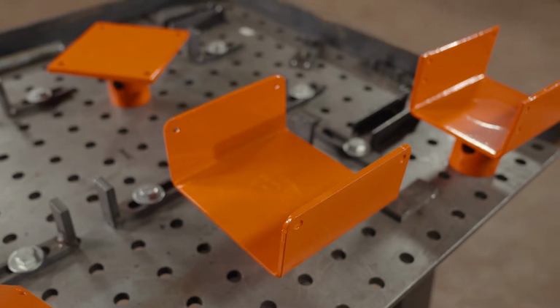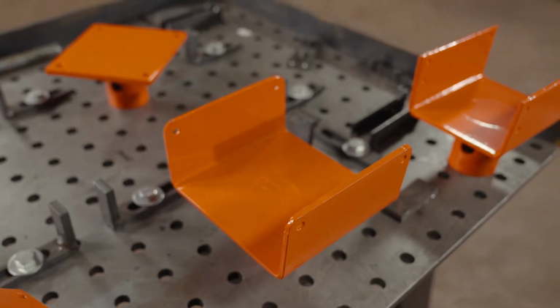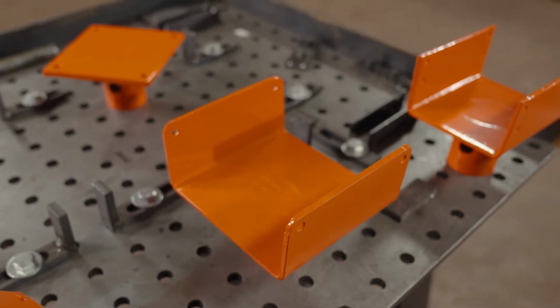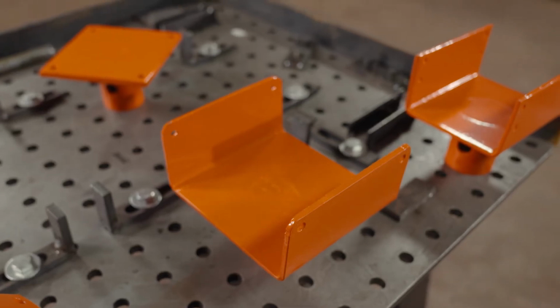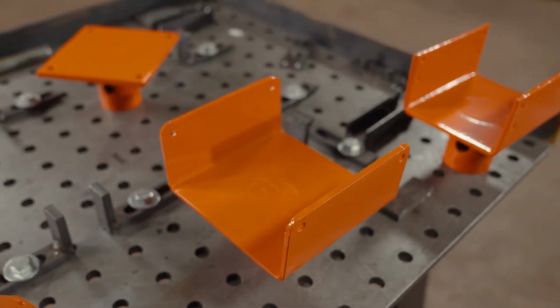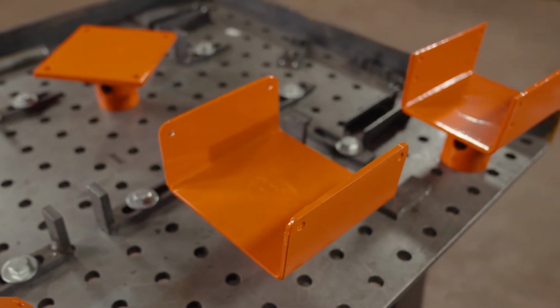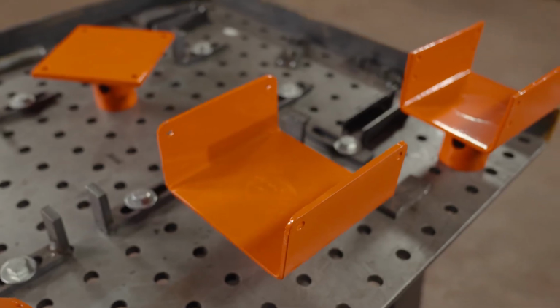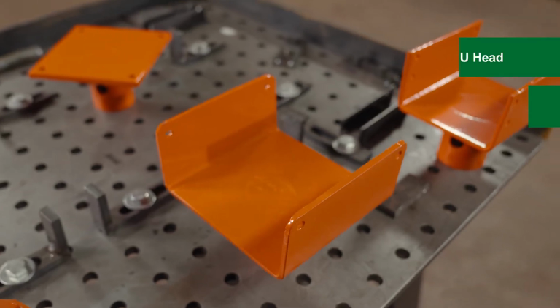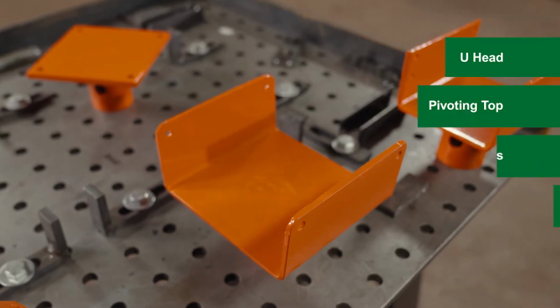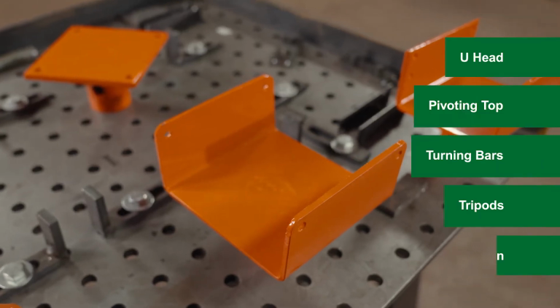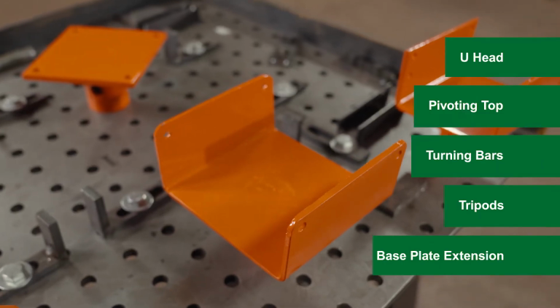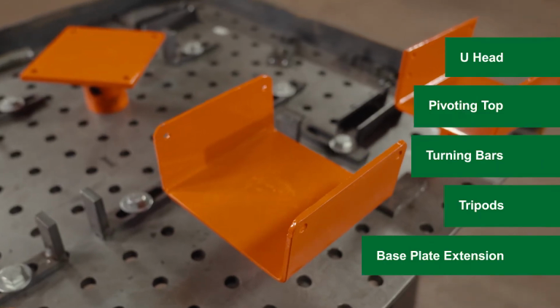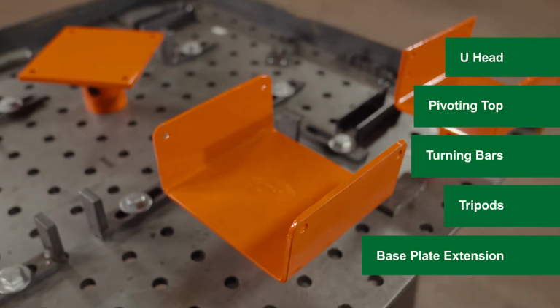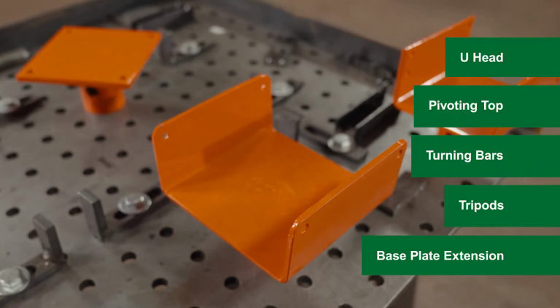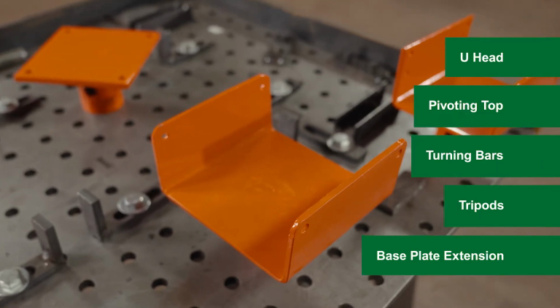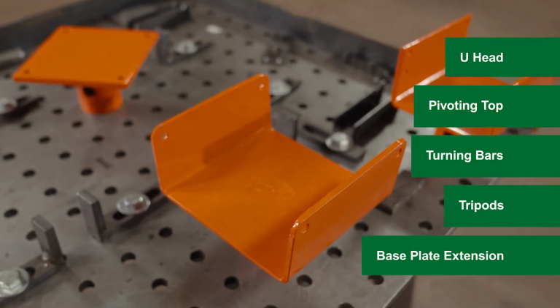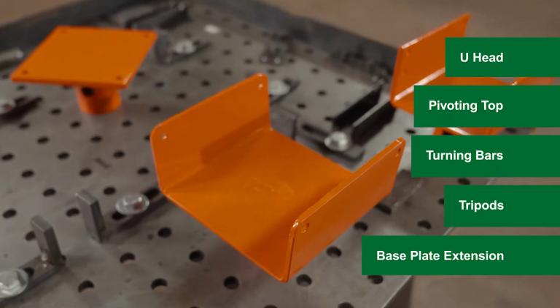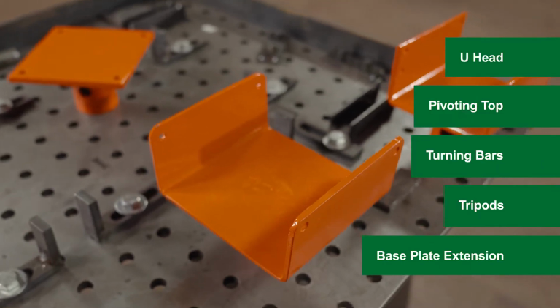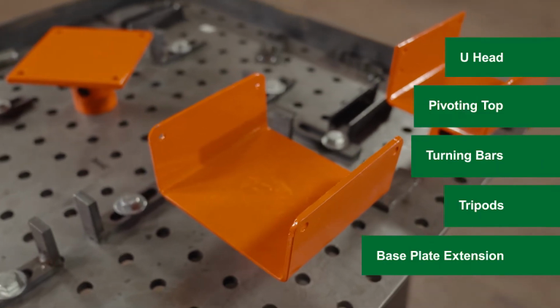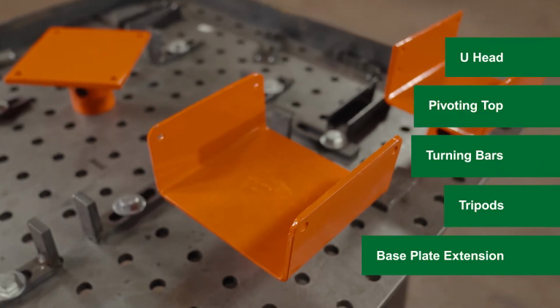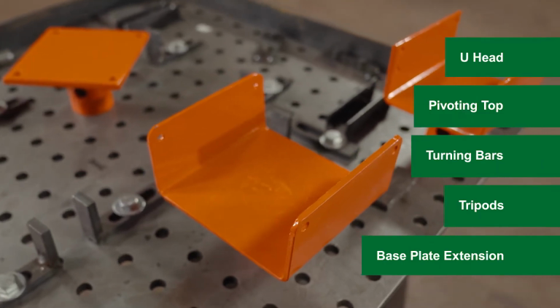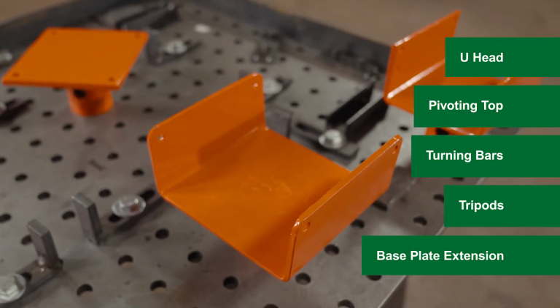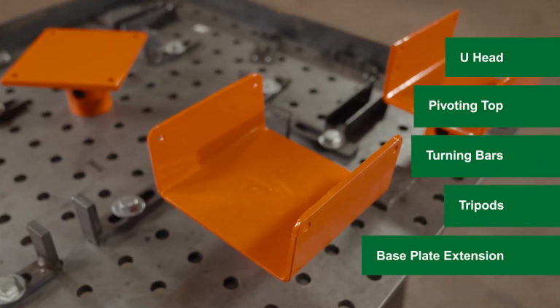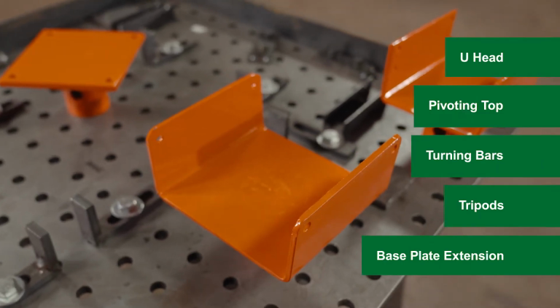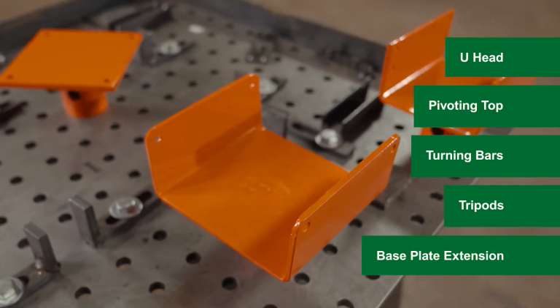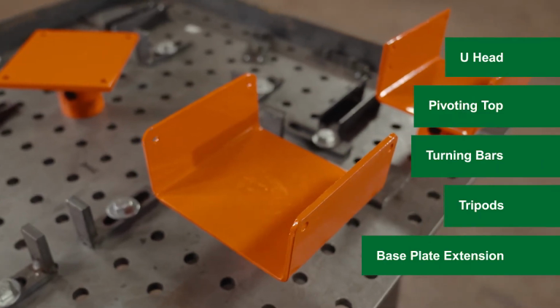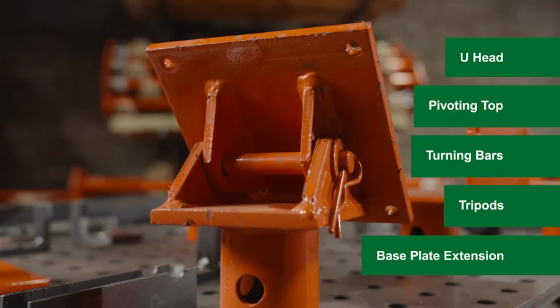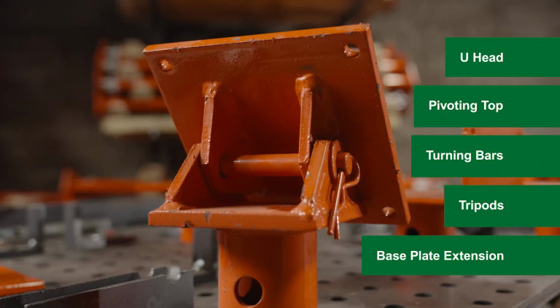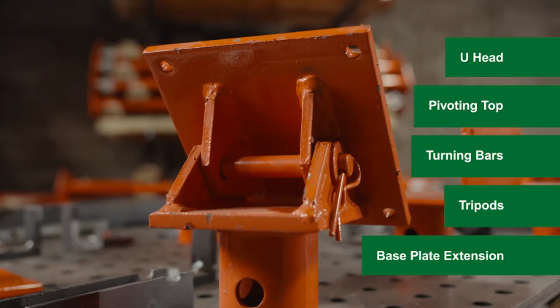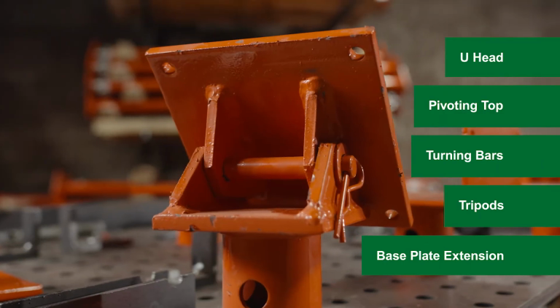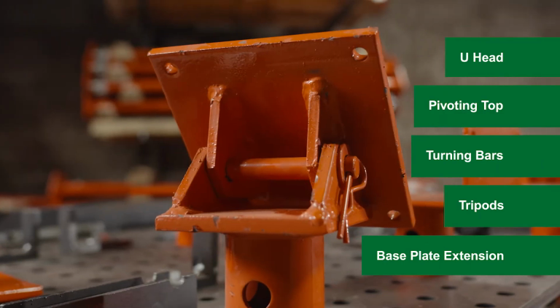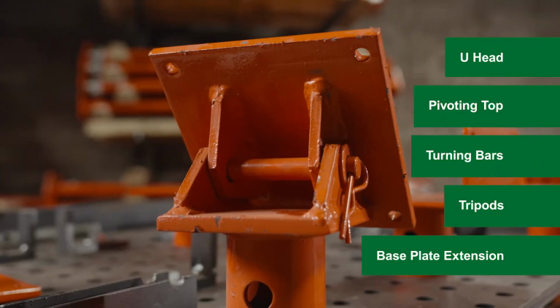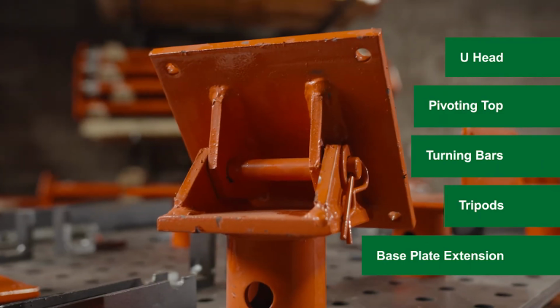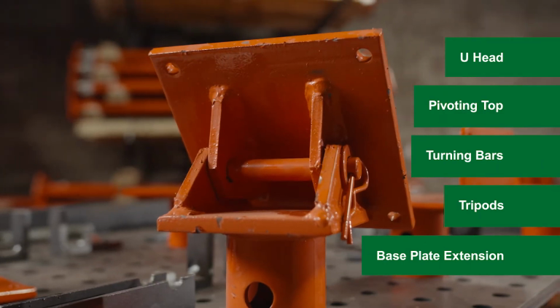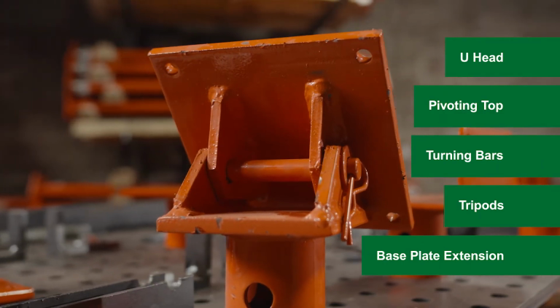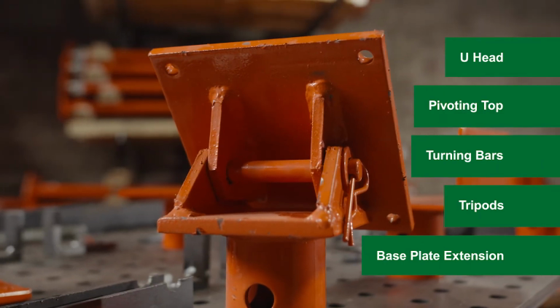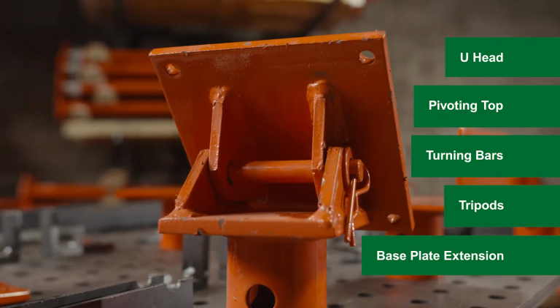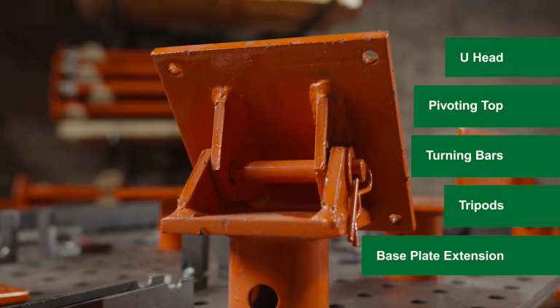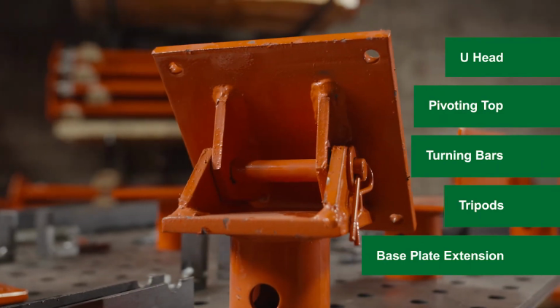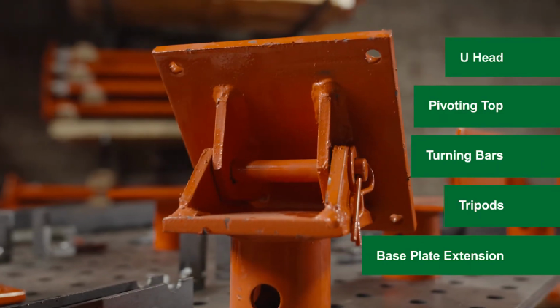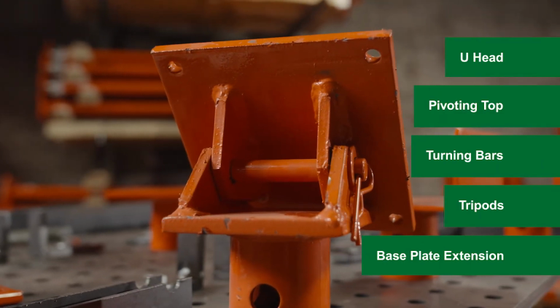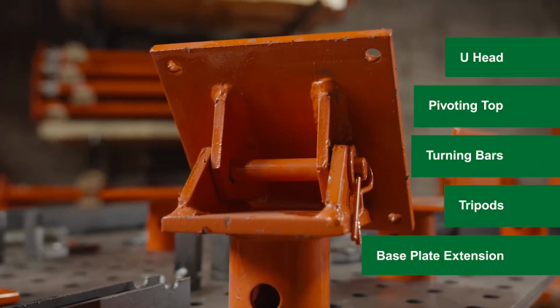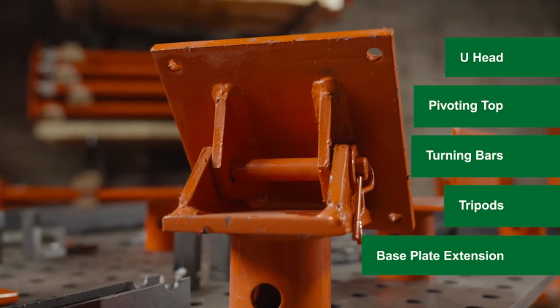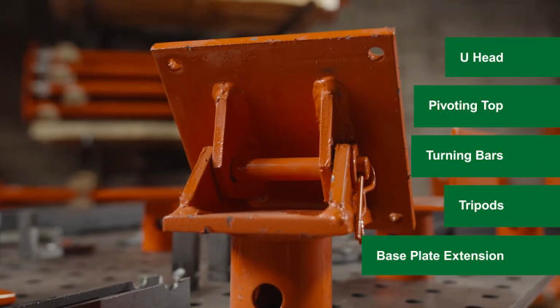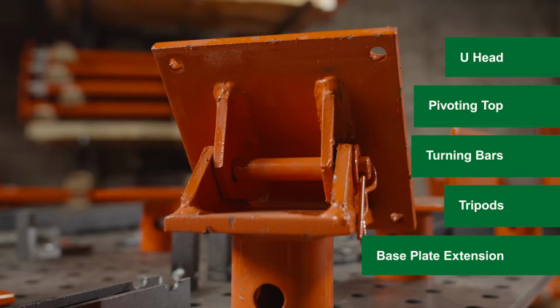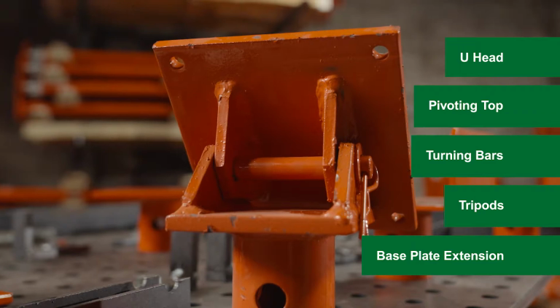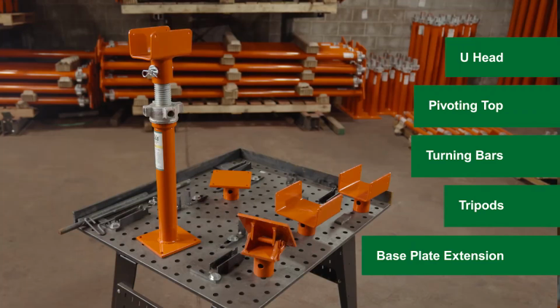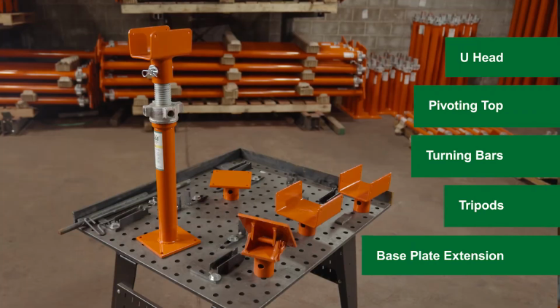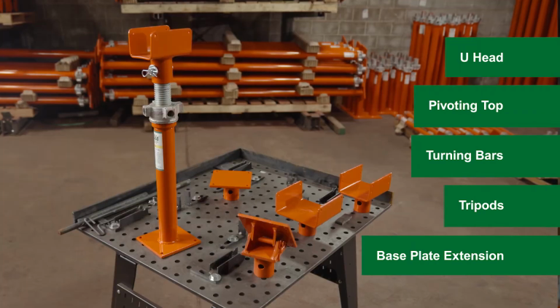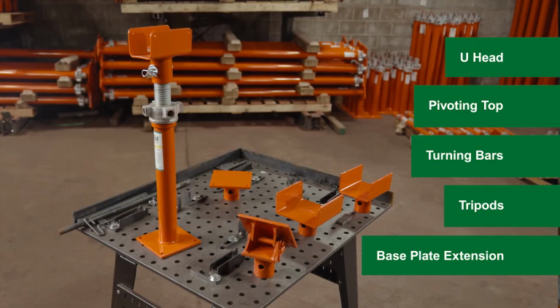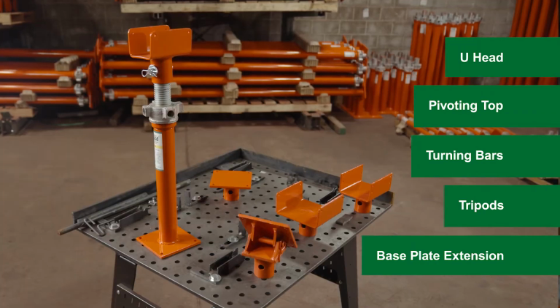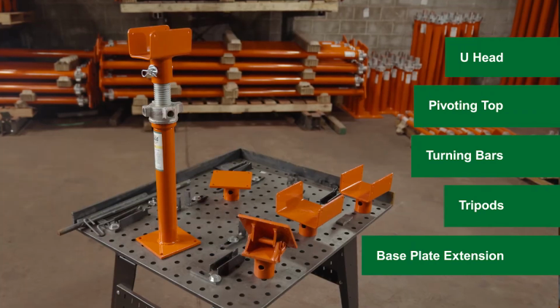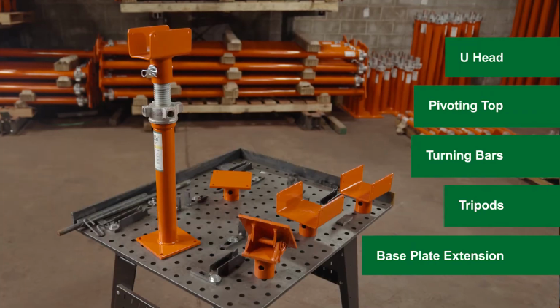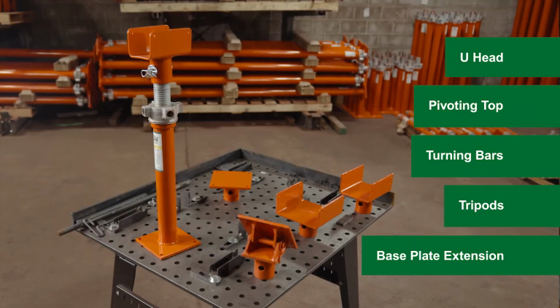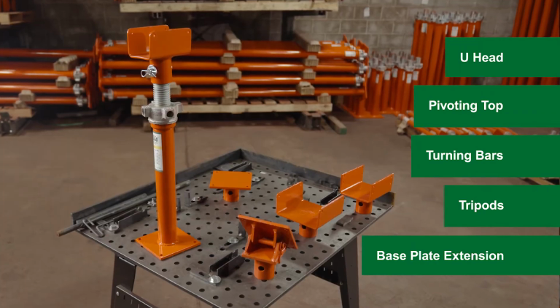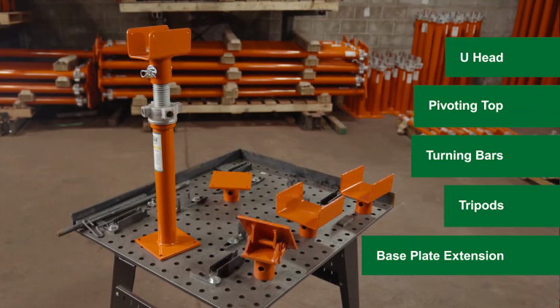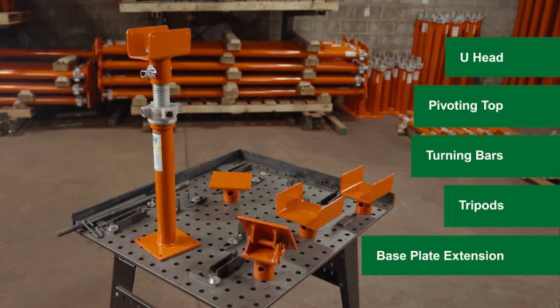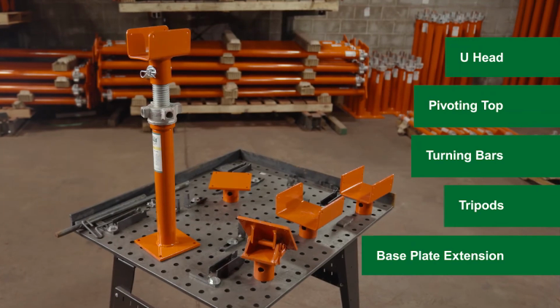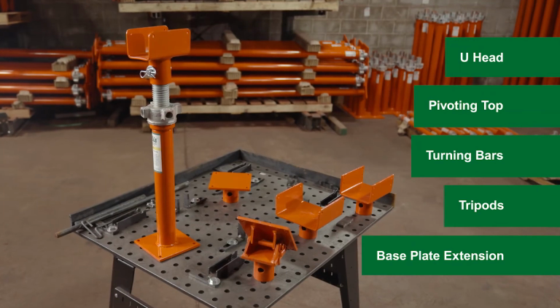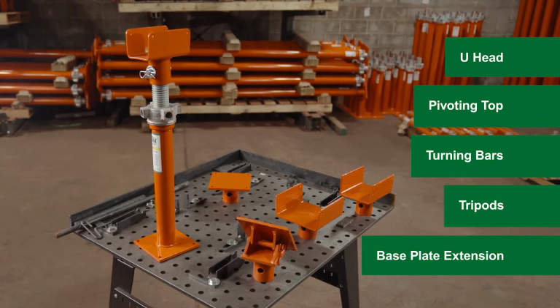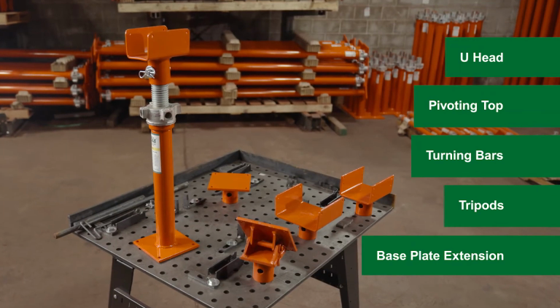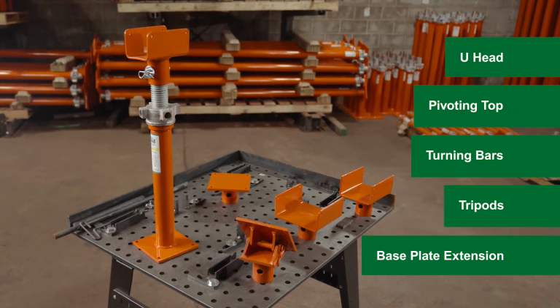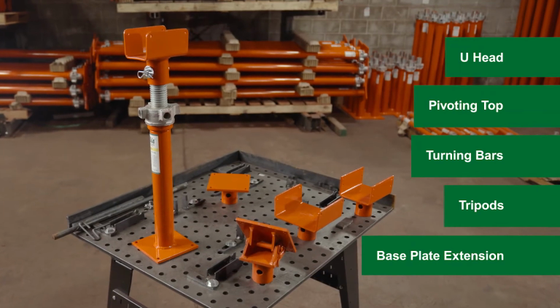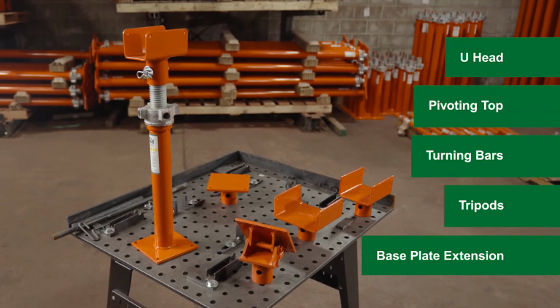Ellis also offers a variety of interchangeable tops and accessories as well as custom fabrication services to support virtually any shoring project.